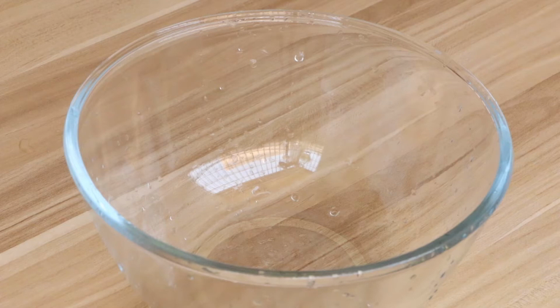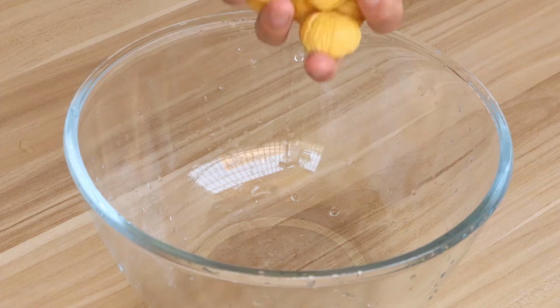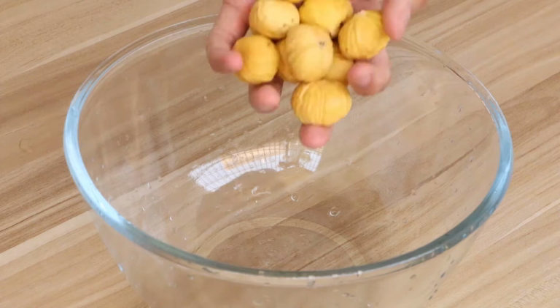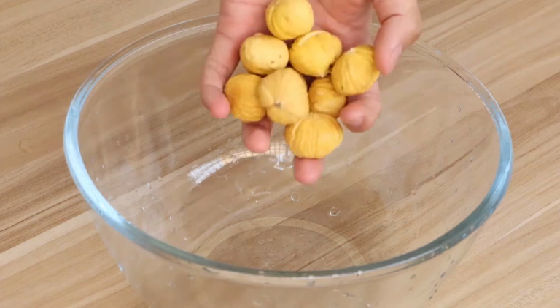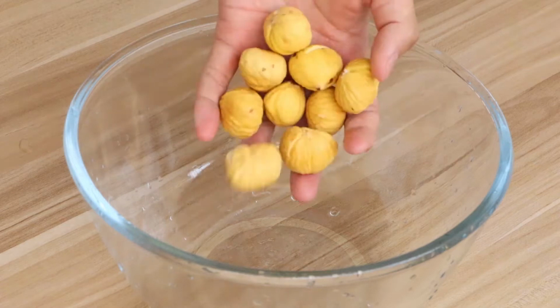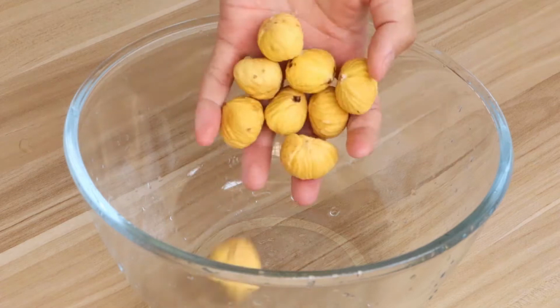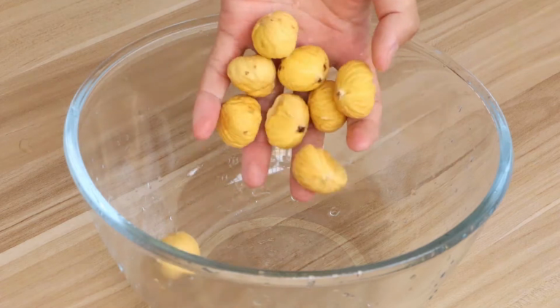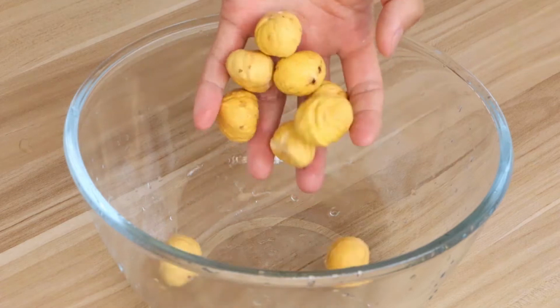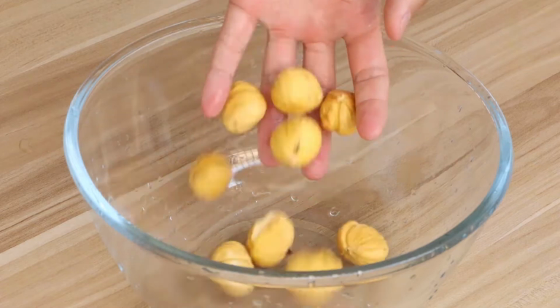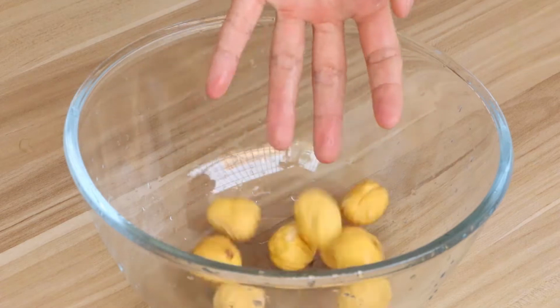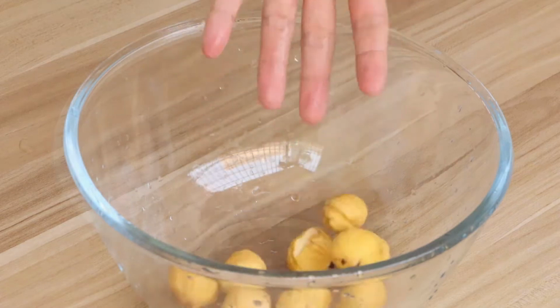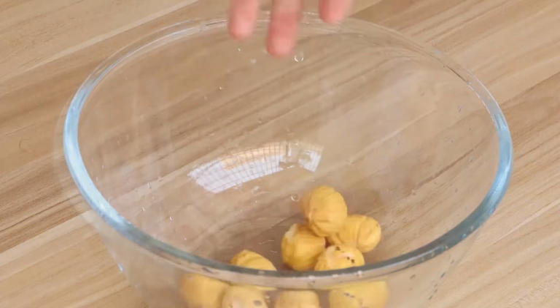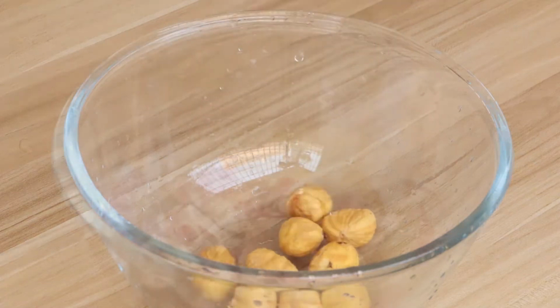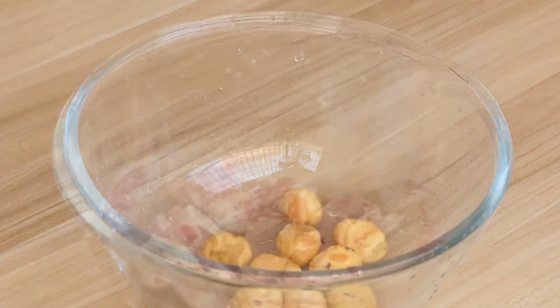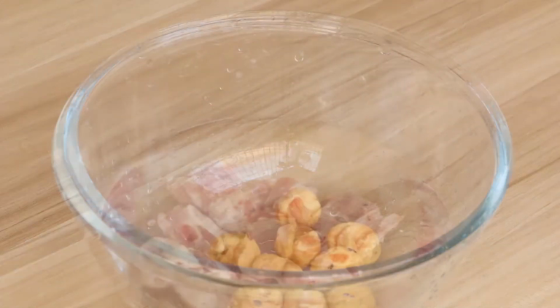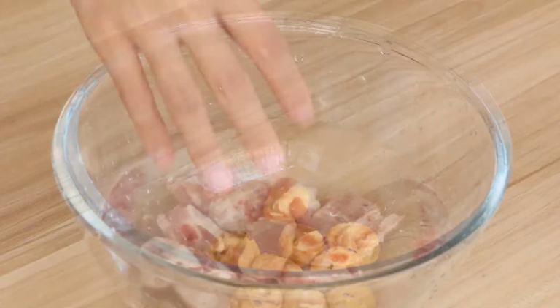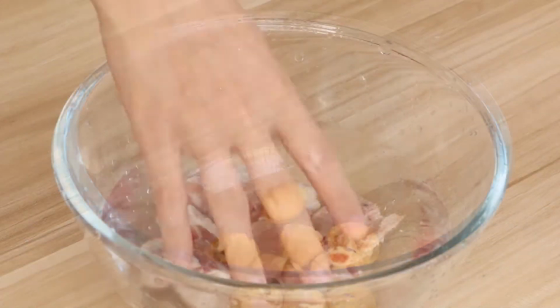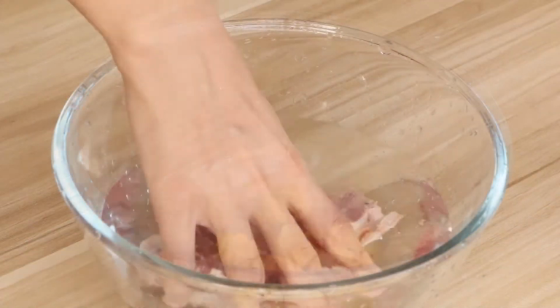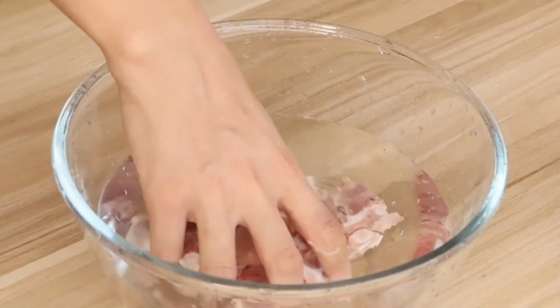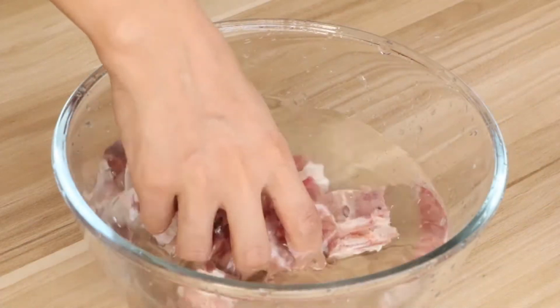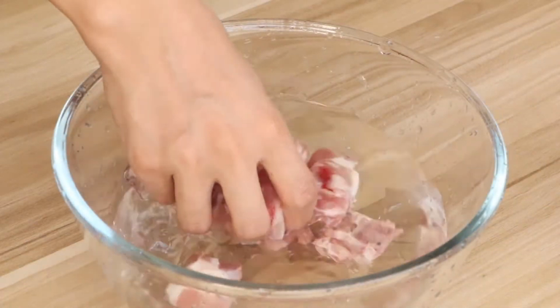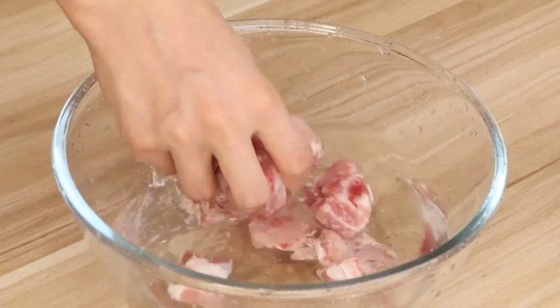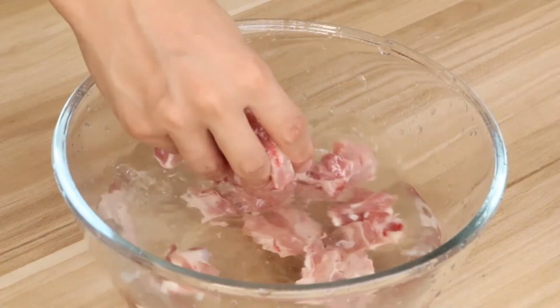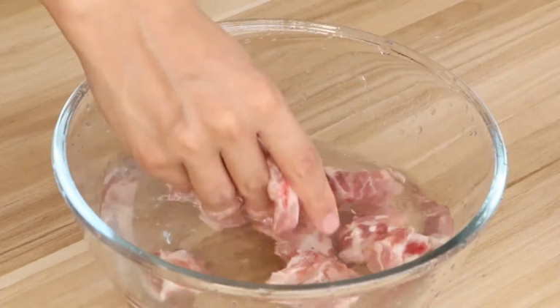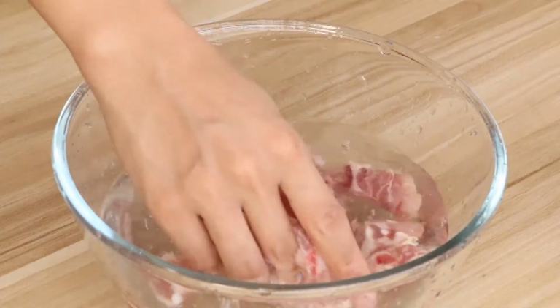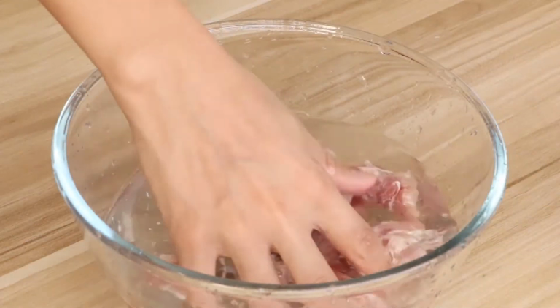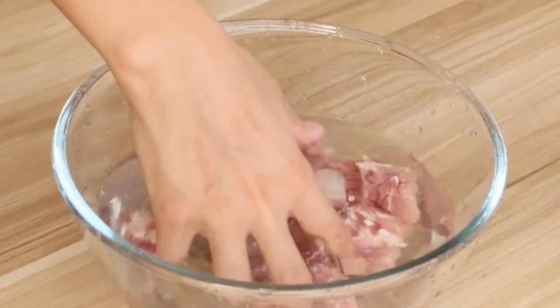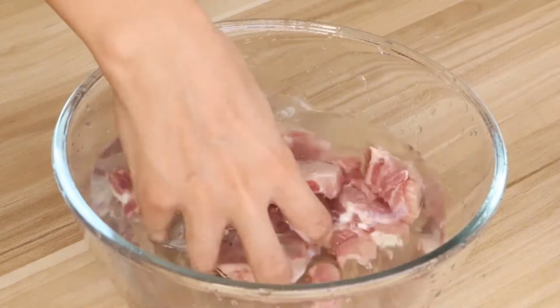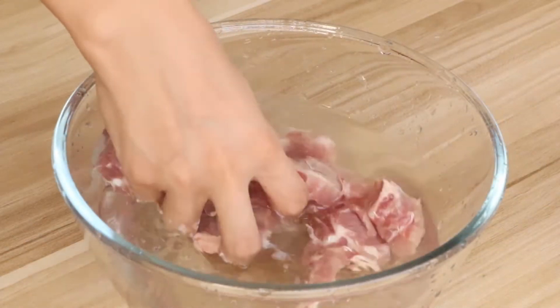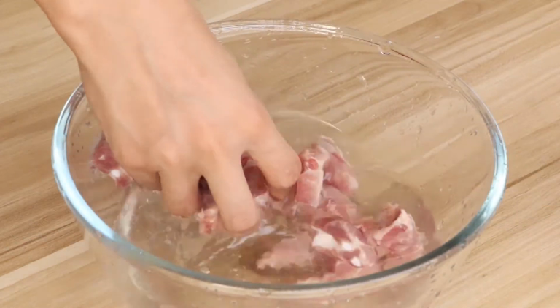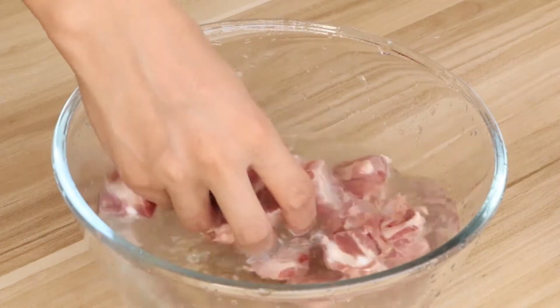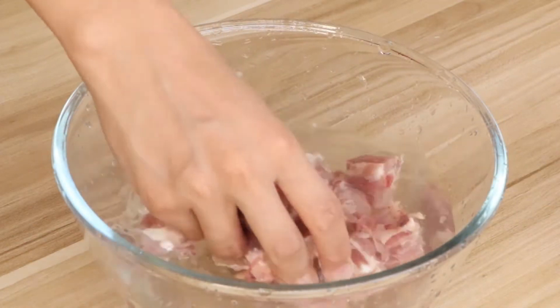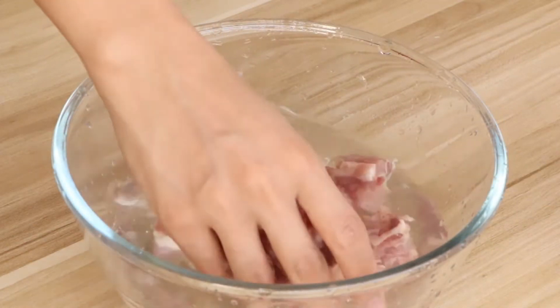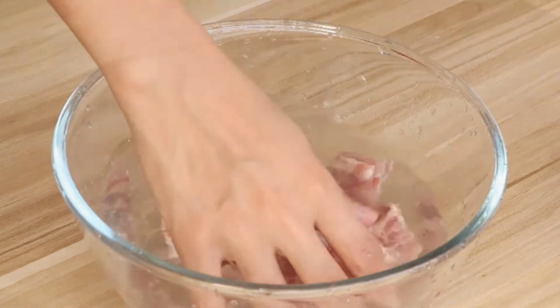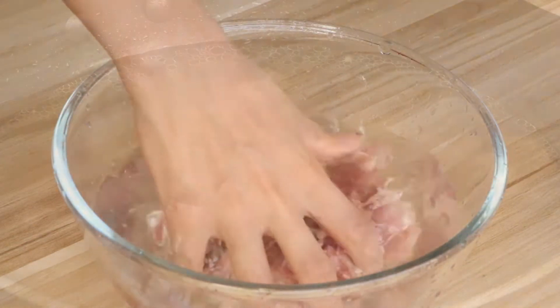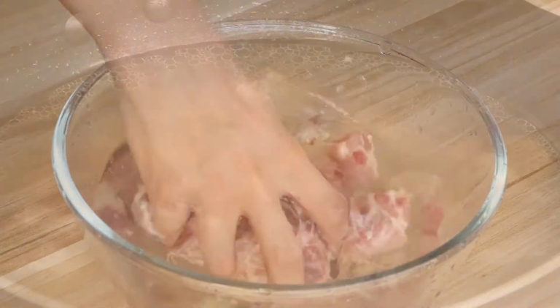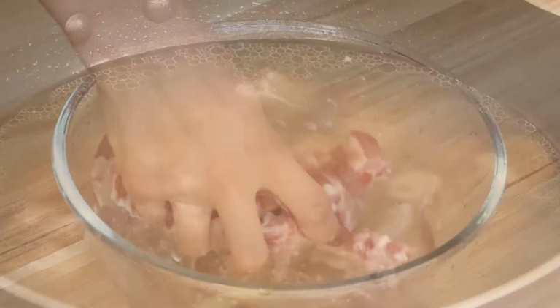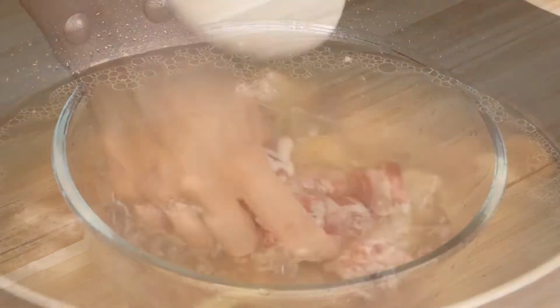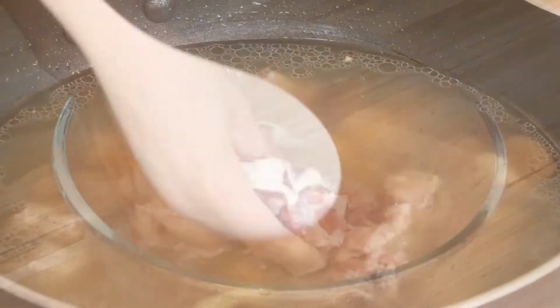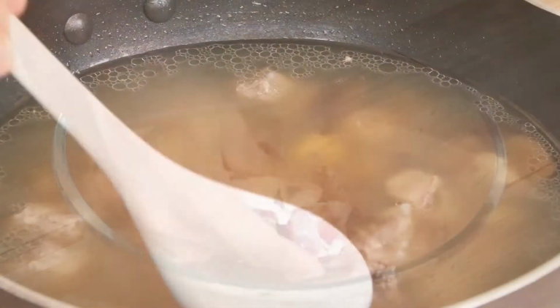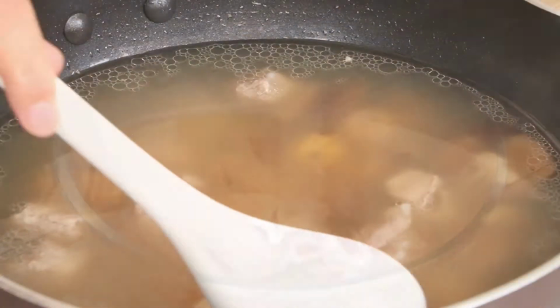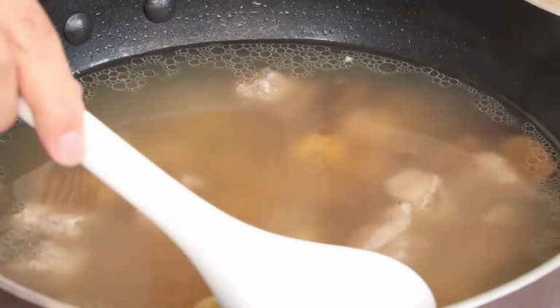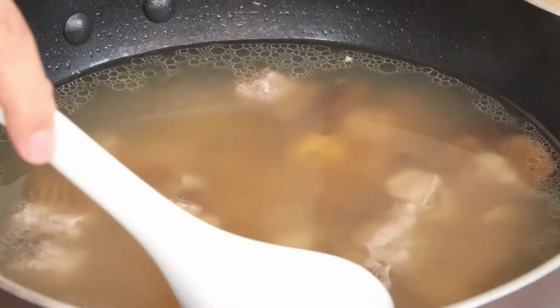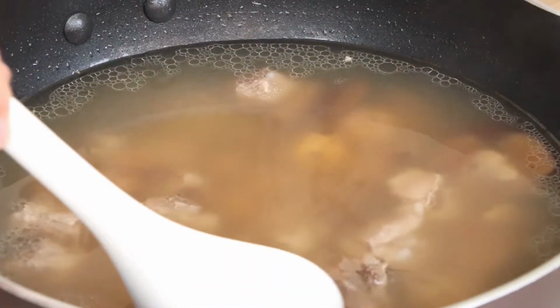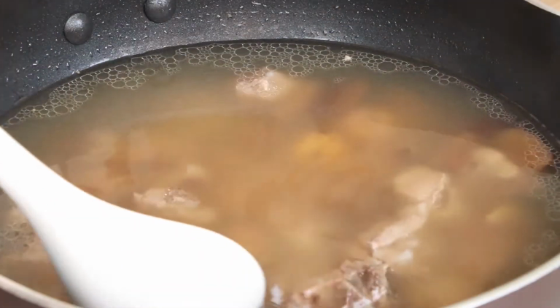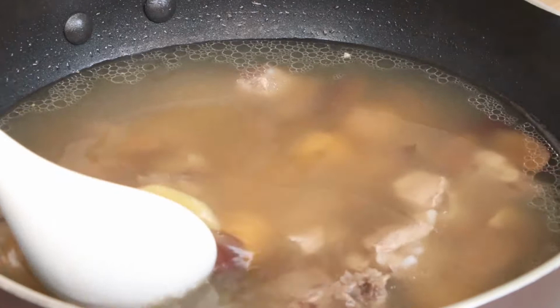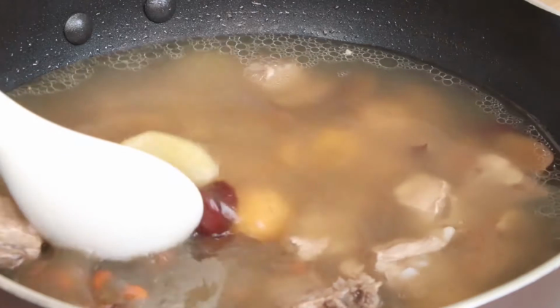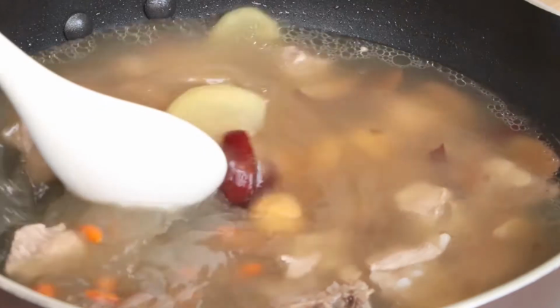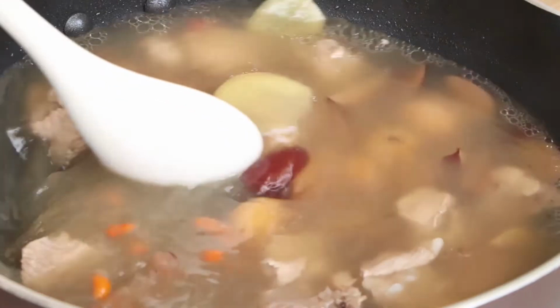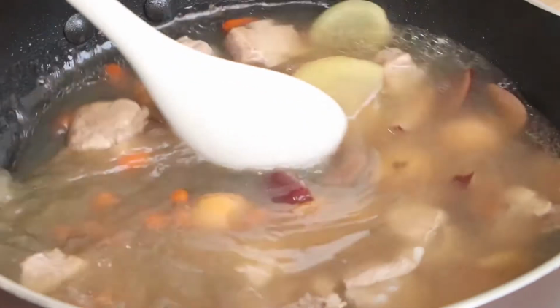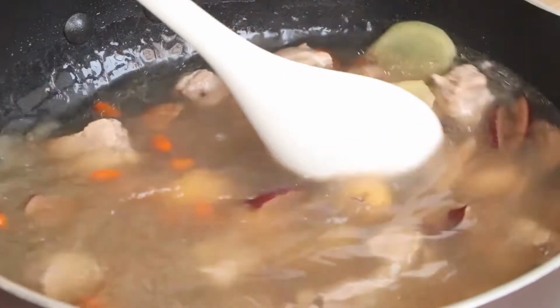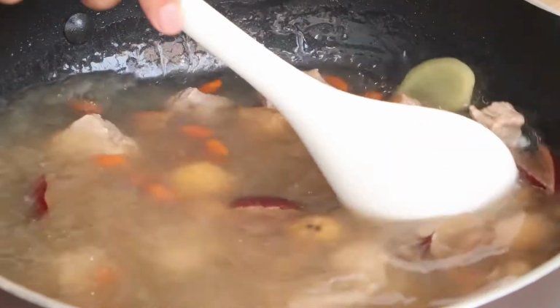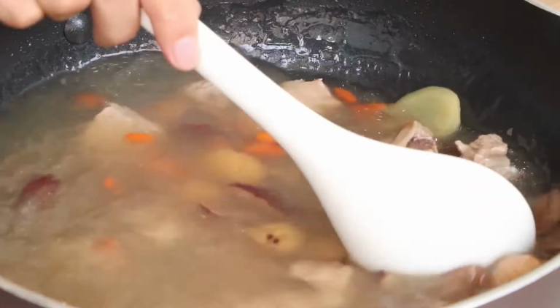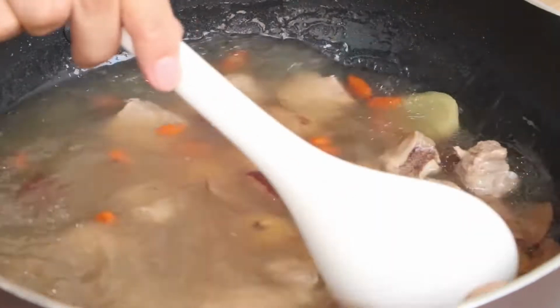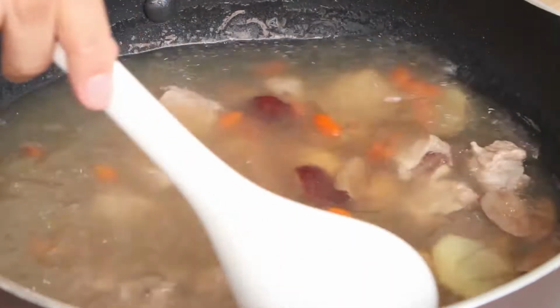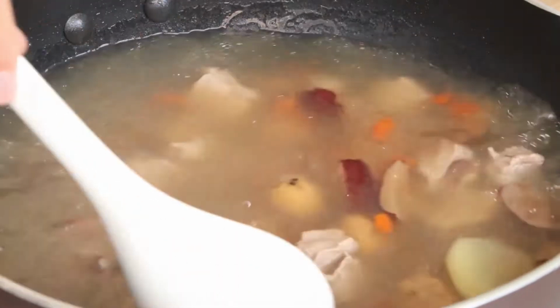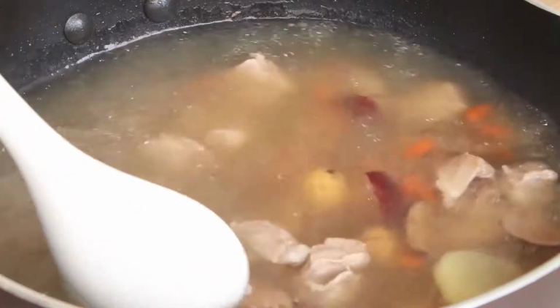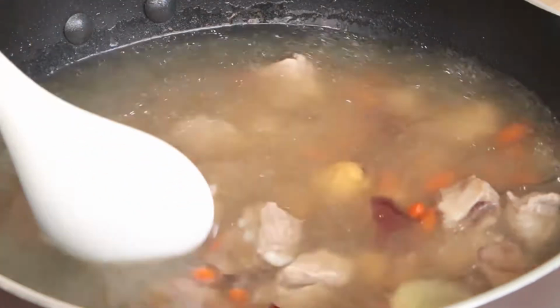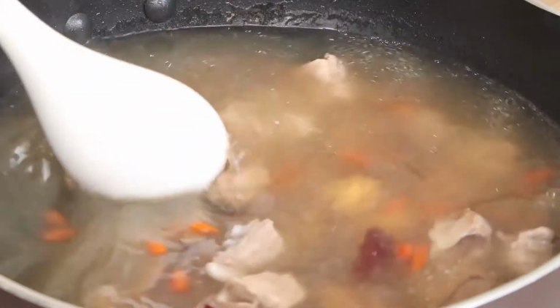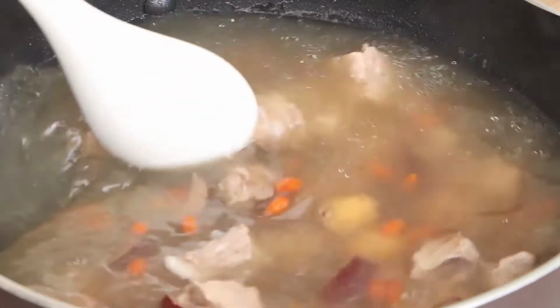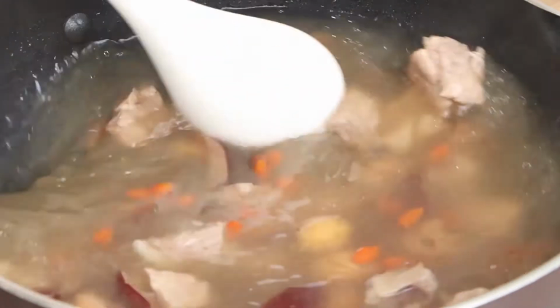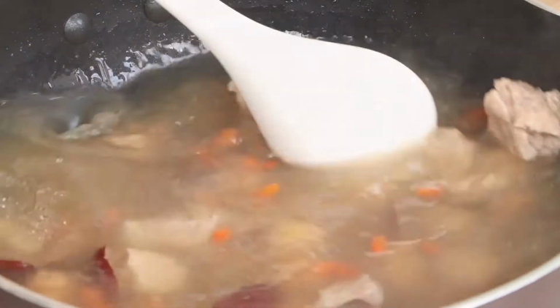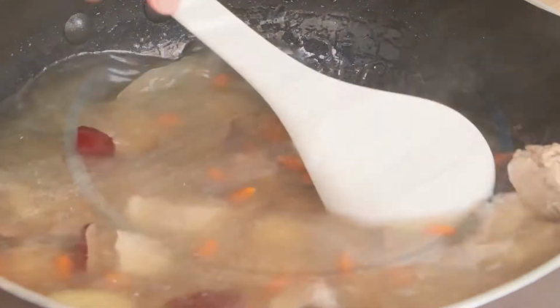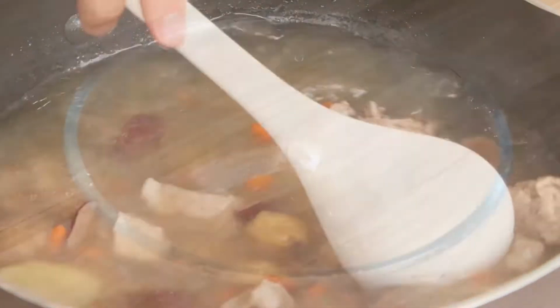Hi everyone, welcome to Miss Chinese Food, I'm Jack. Today we will learn how to make chestnut soap. Let's start.